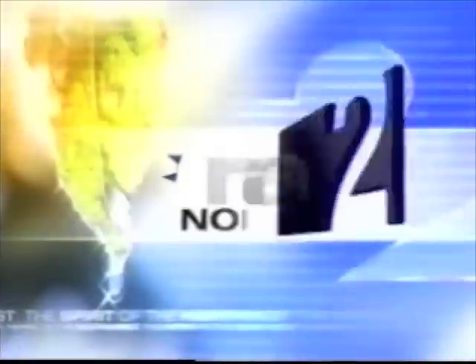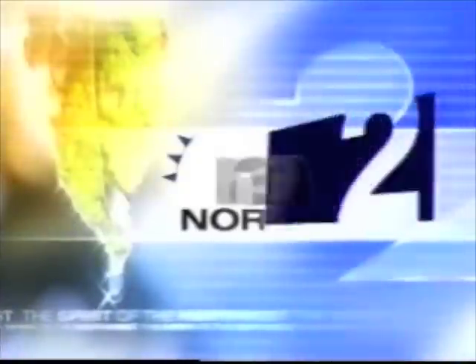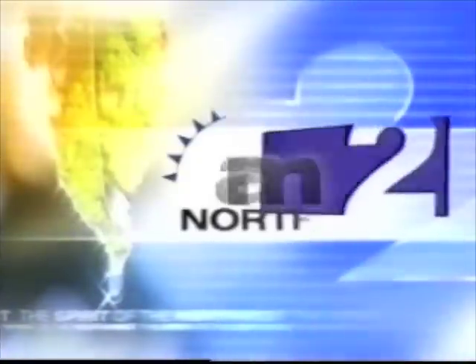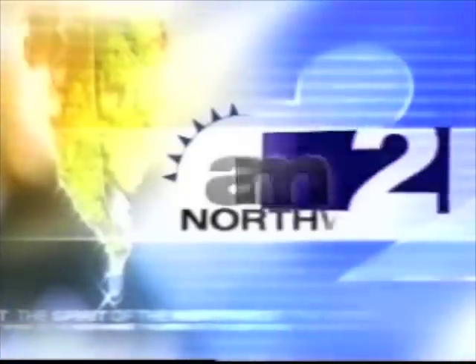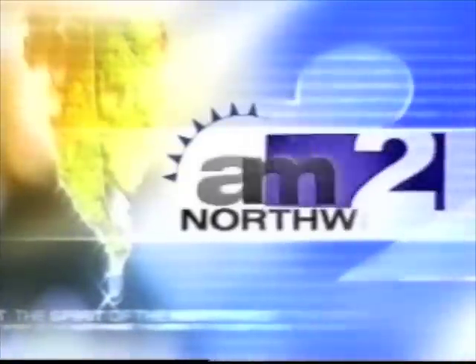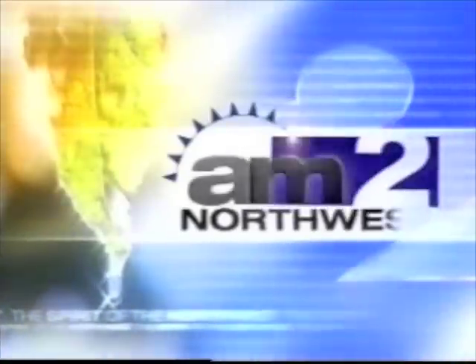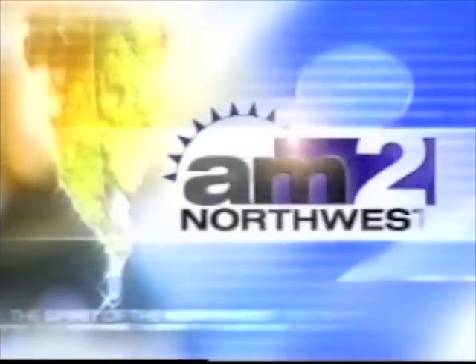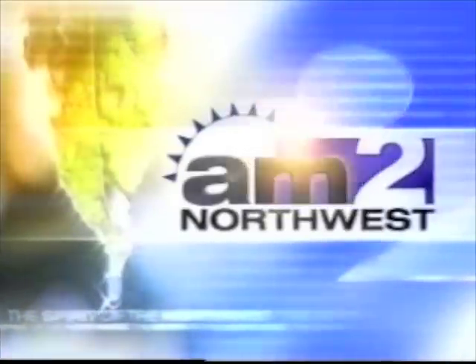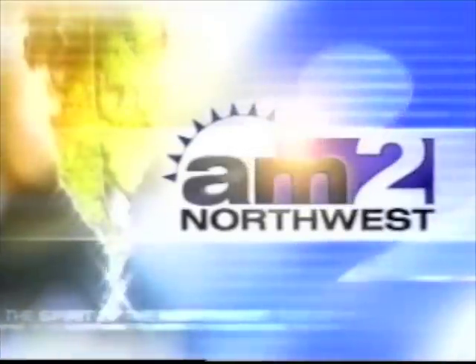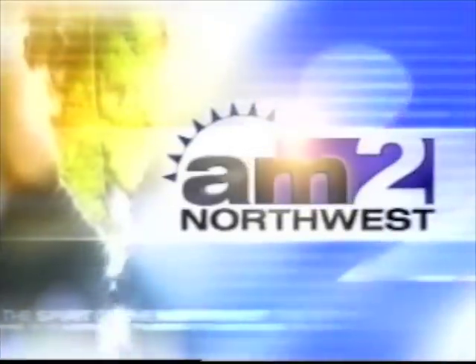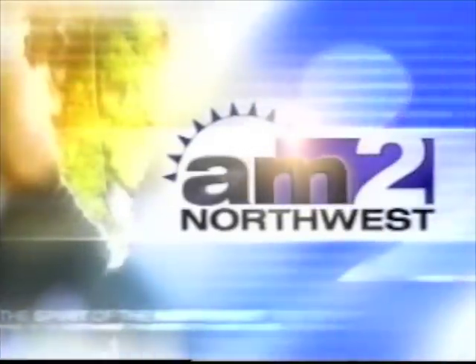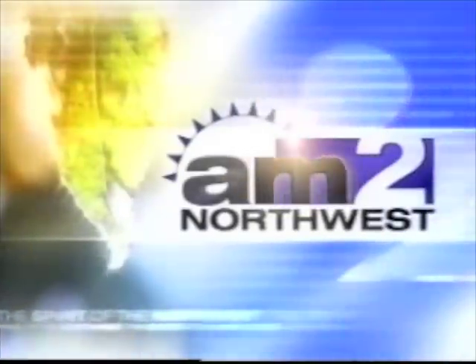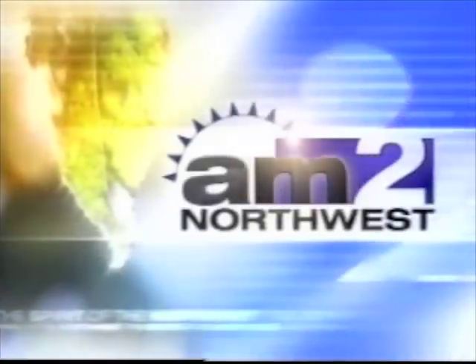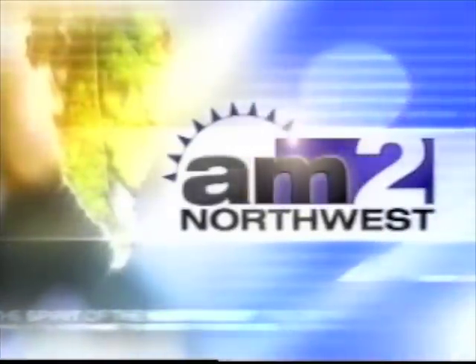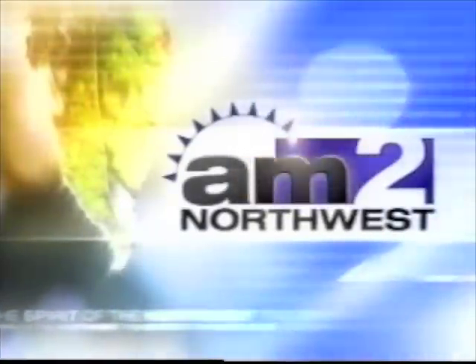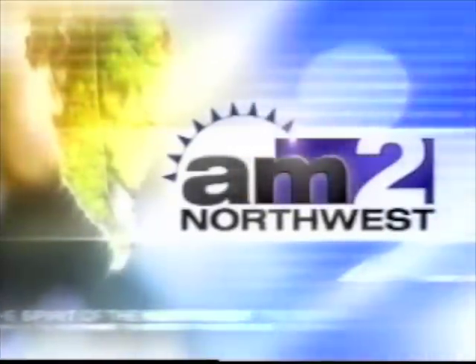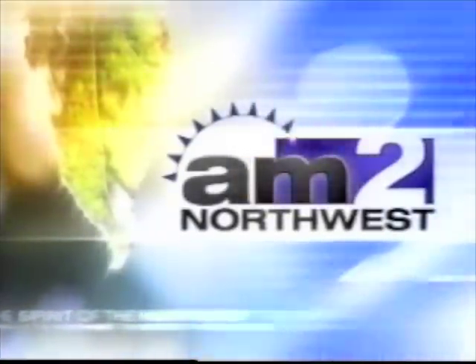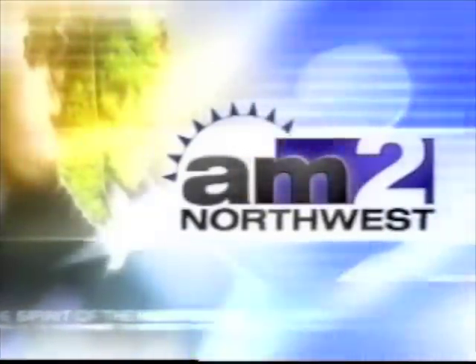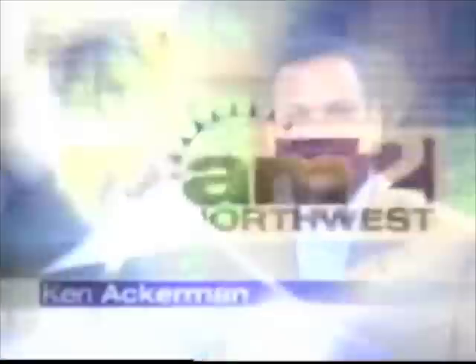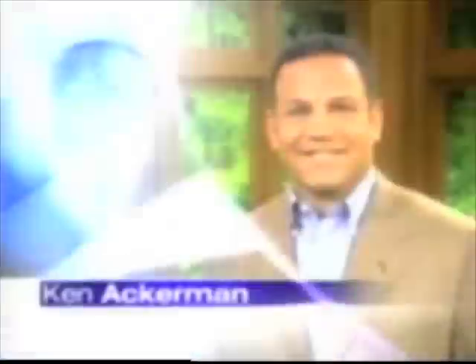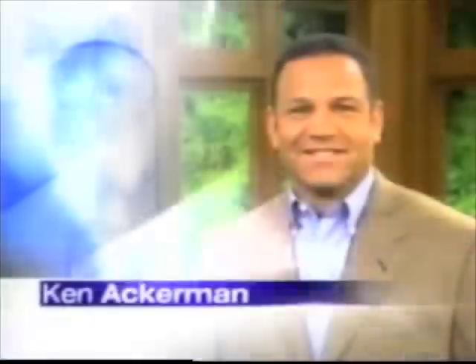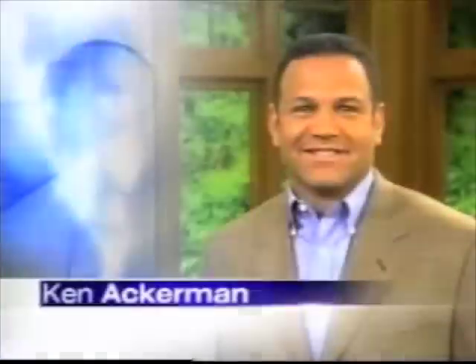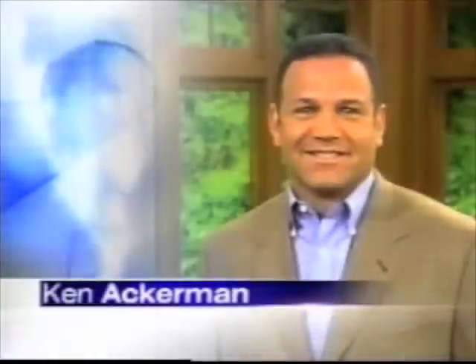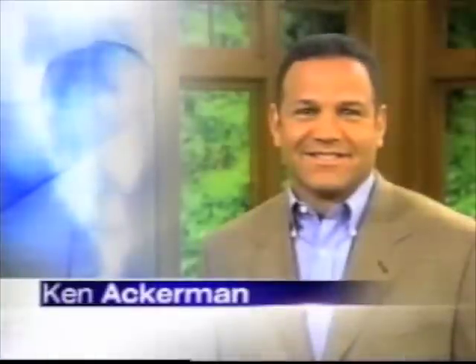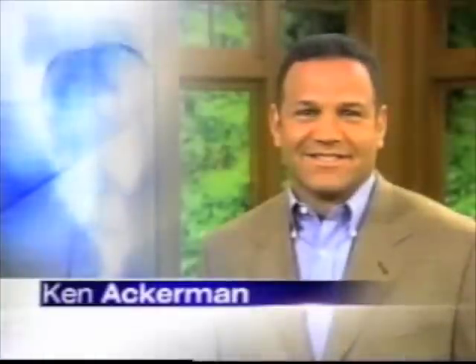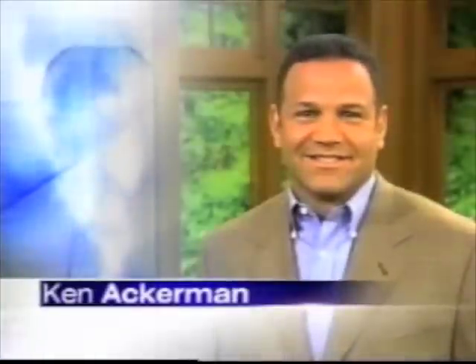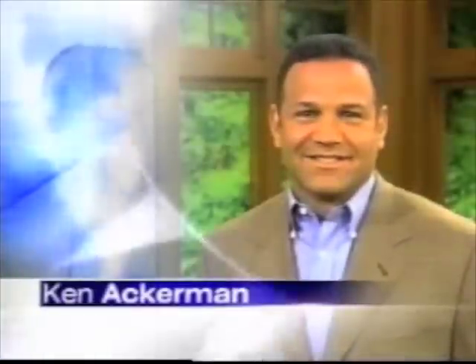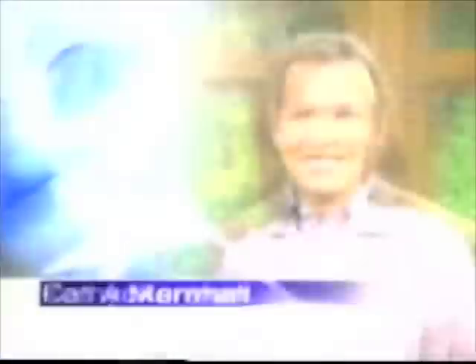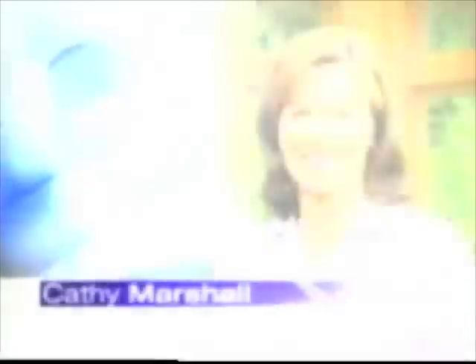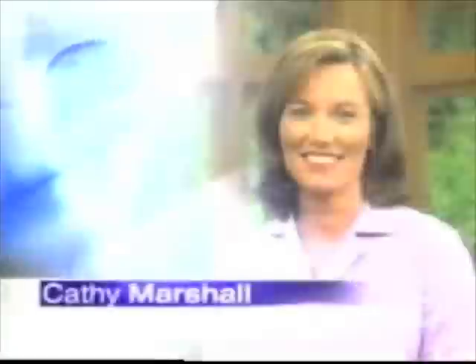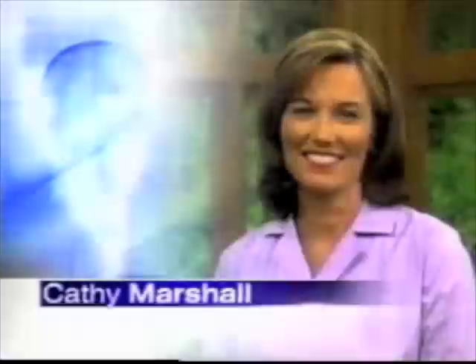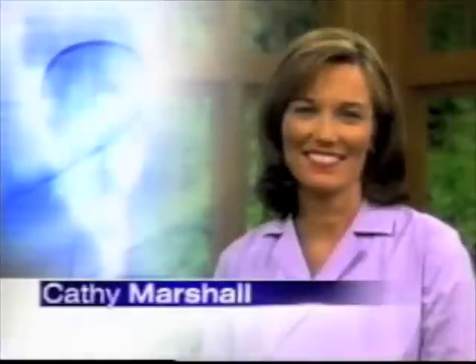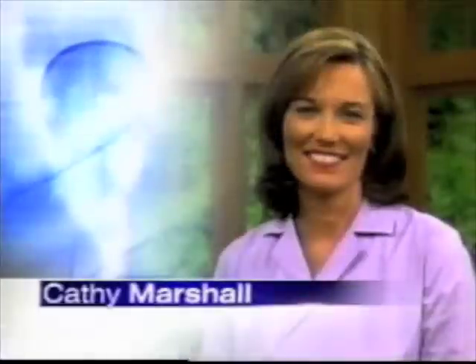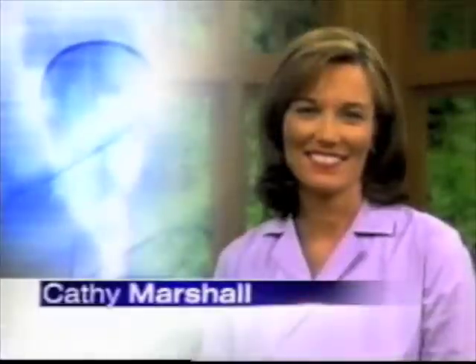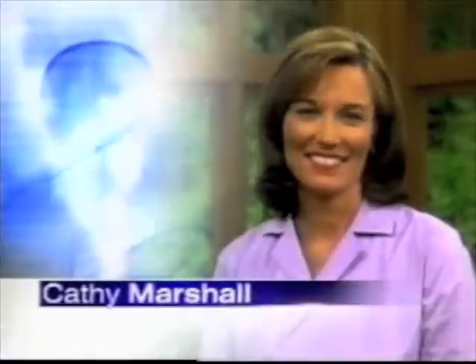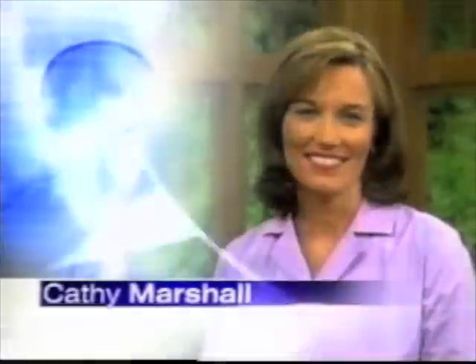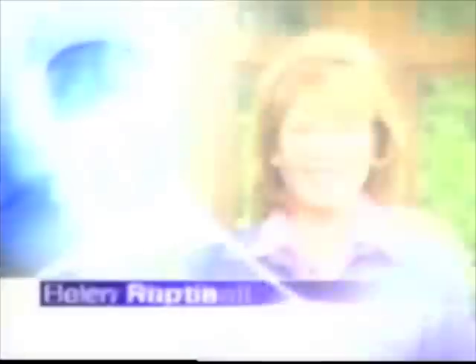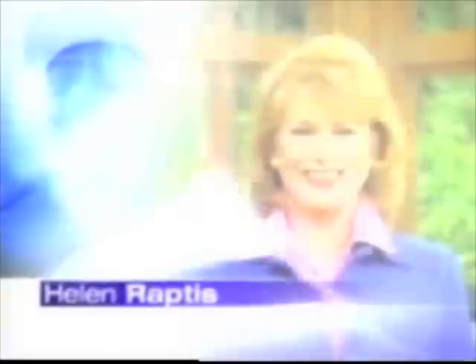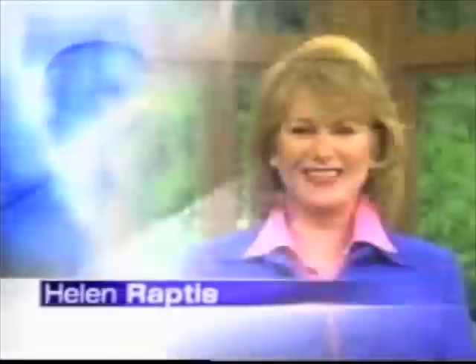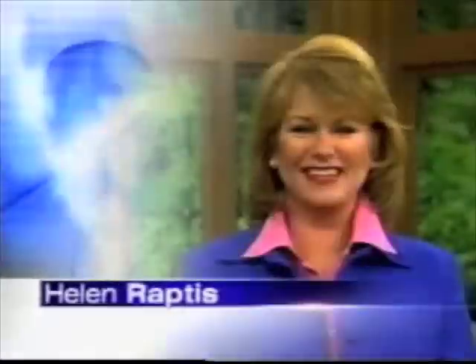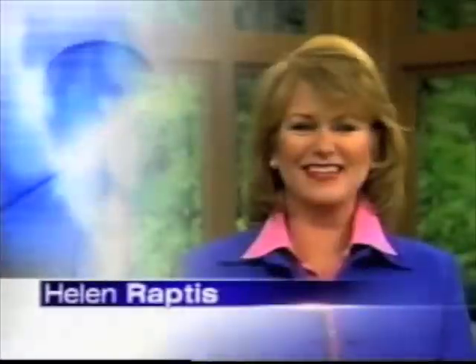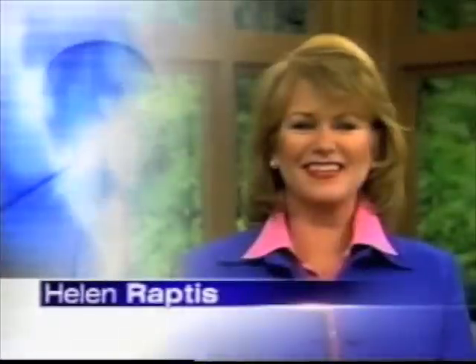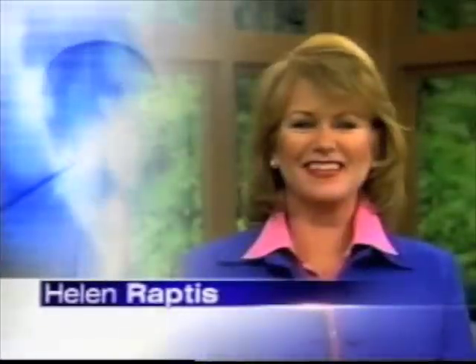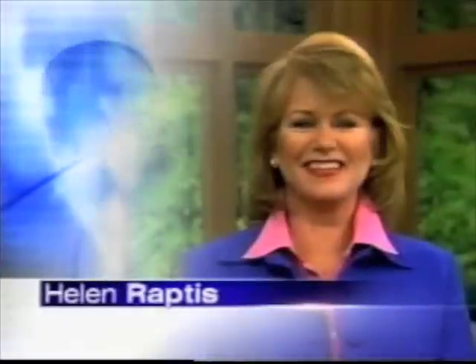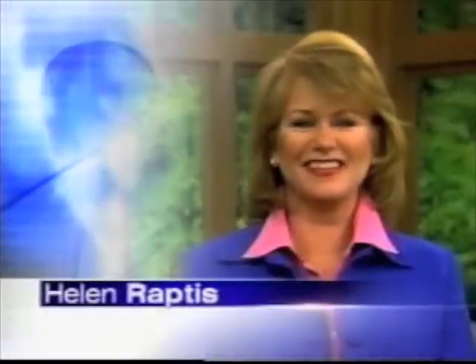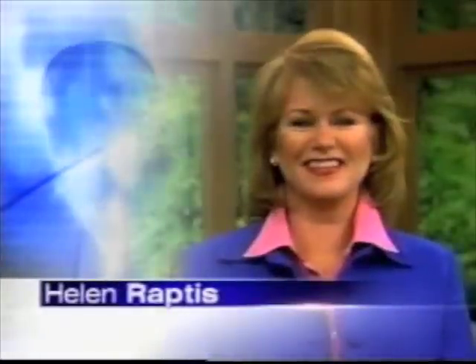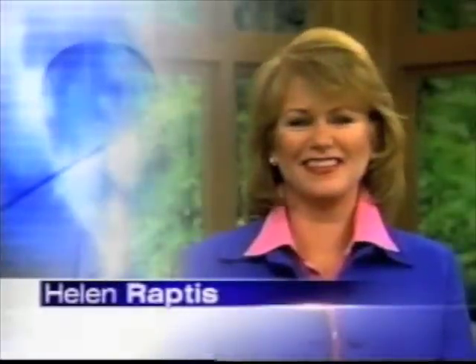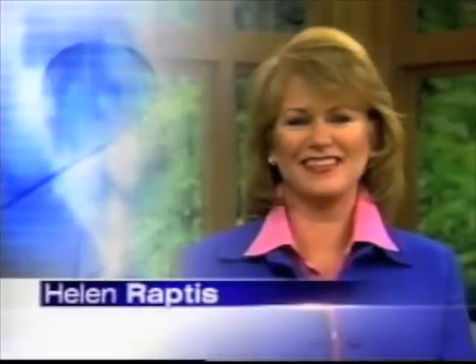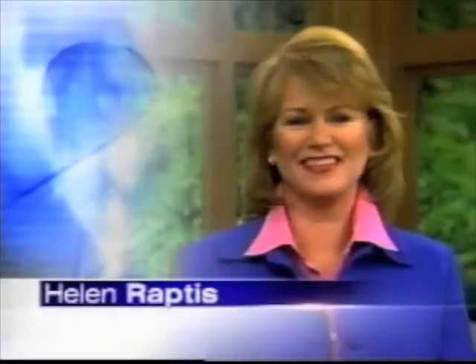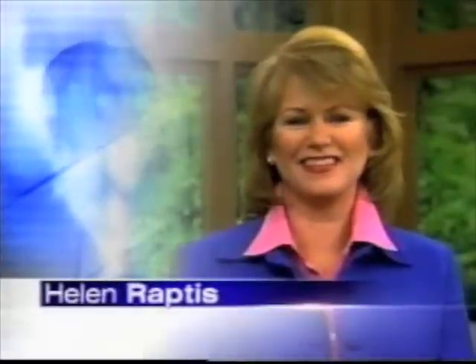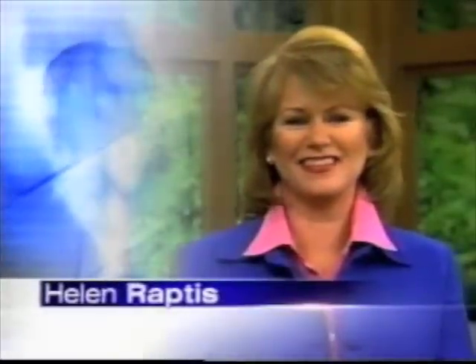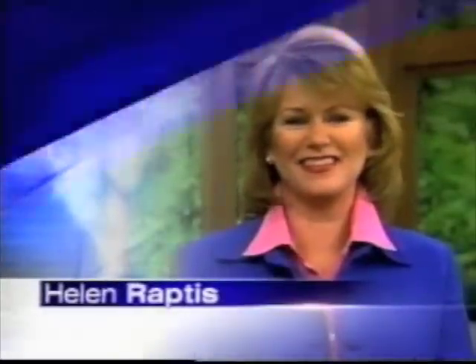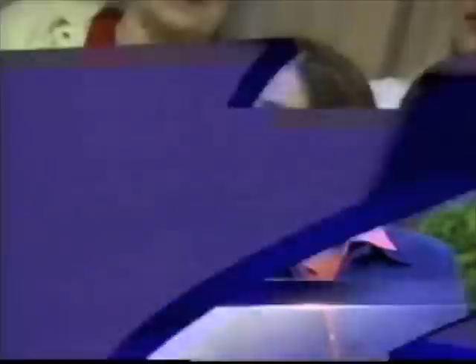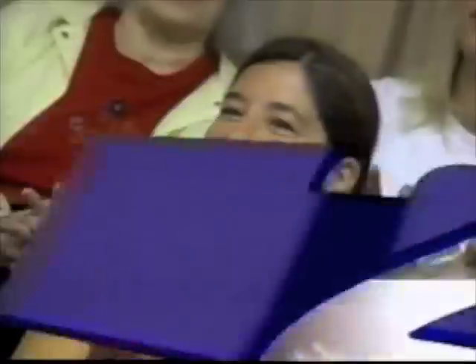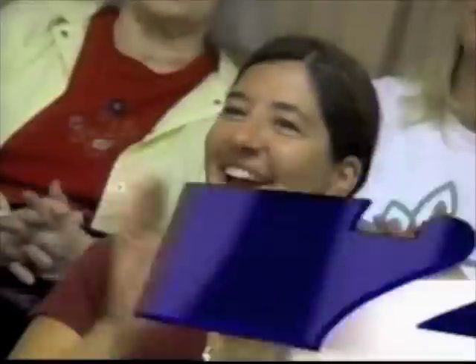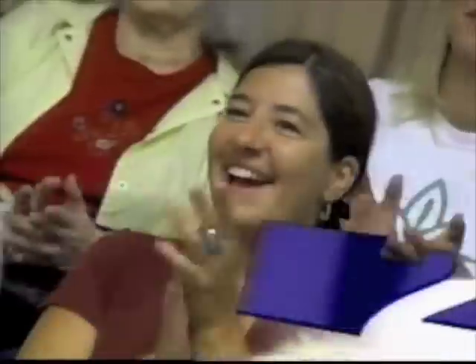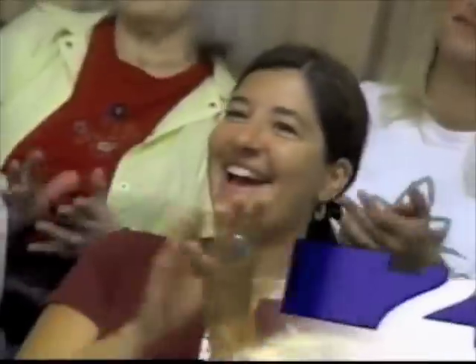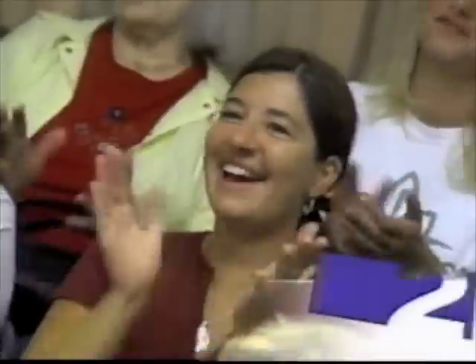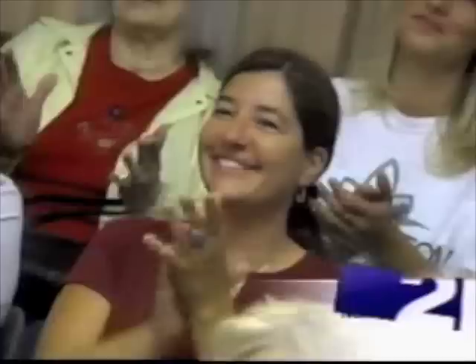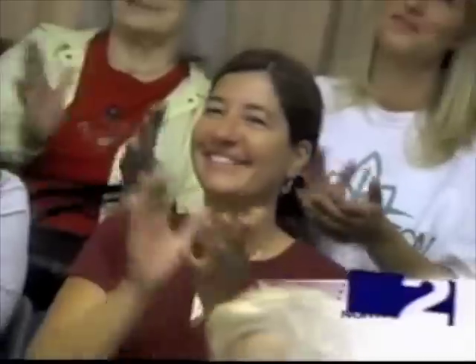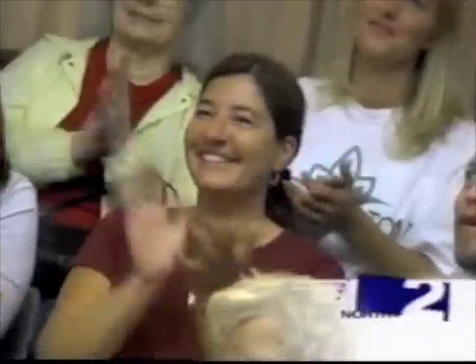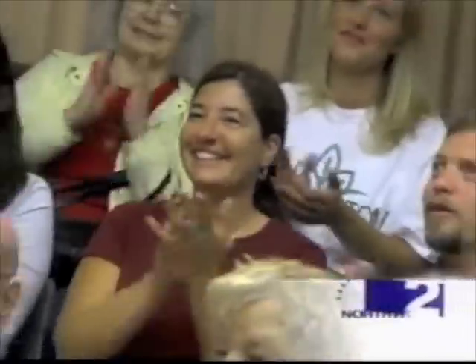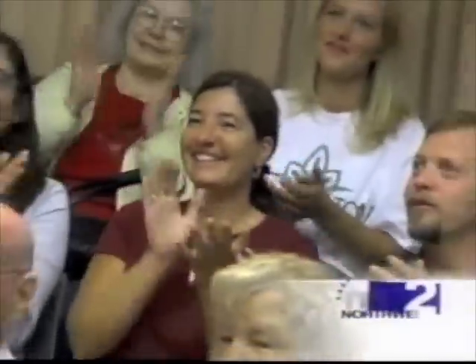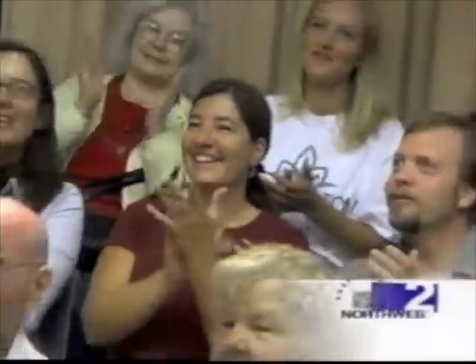It's AM Northwest, live with Ken Ackerman, Kathy Marshall, and Helen Rapids. Here are Ken and Kathy.